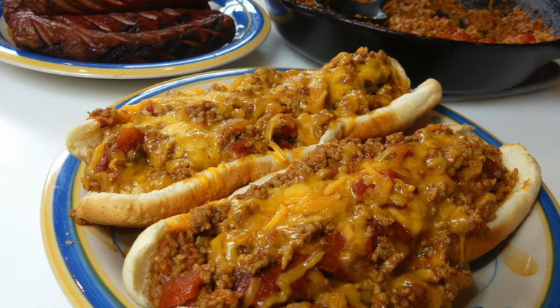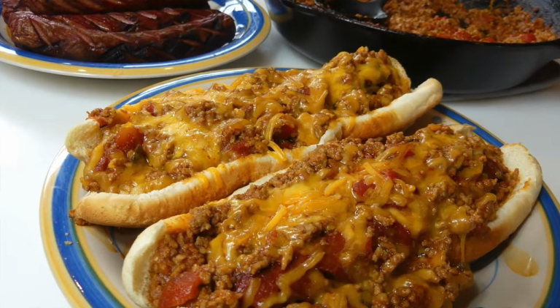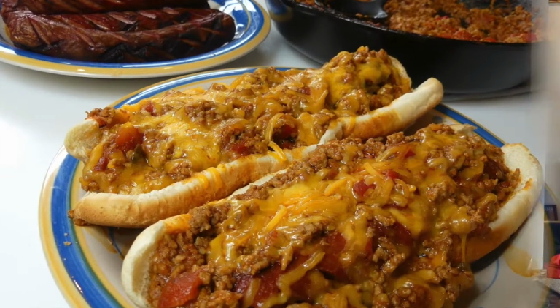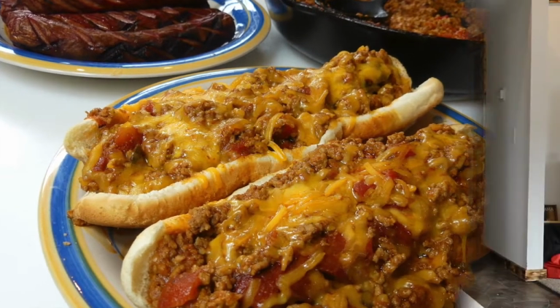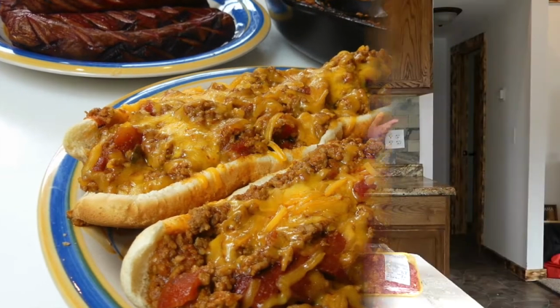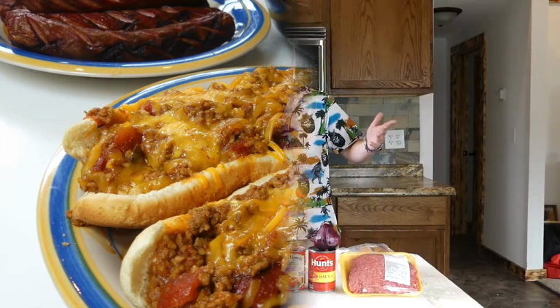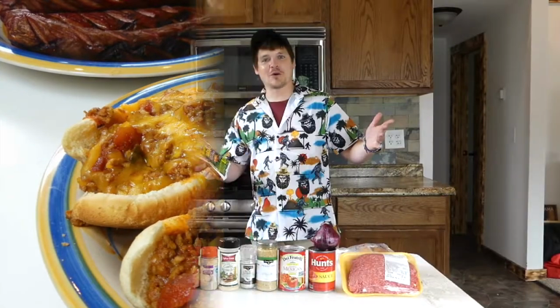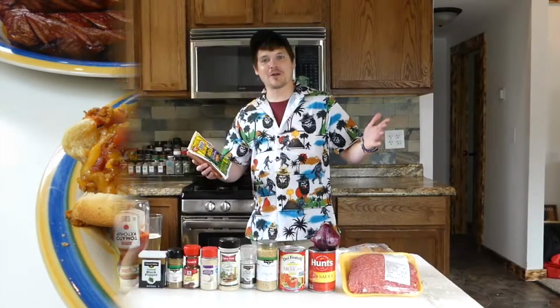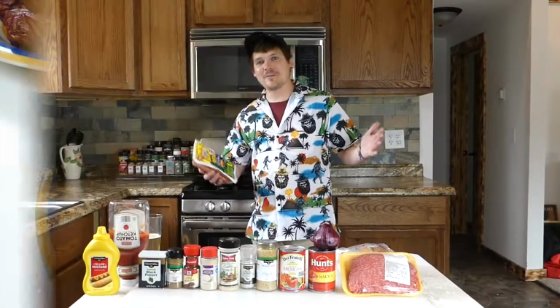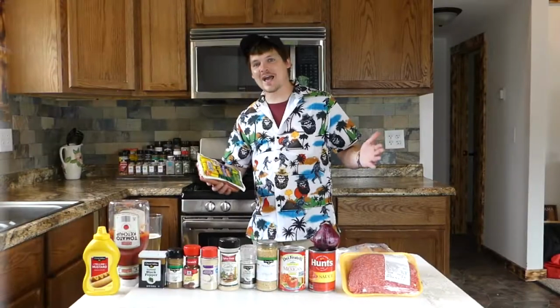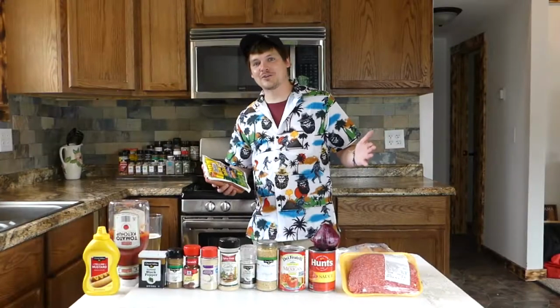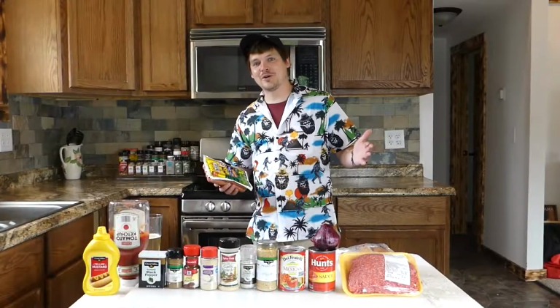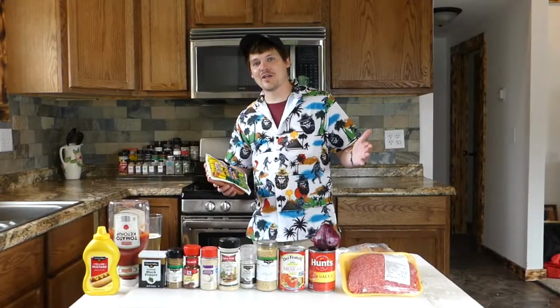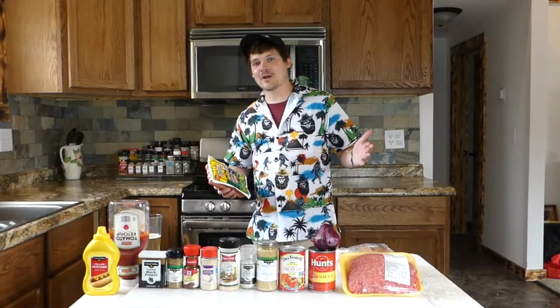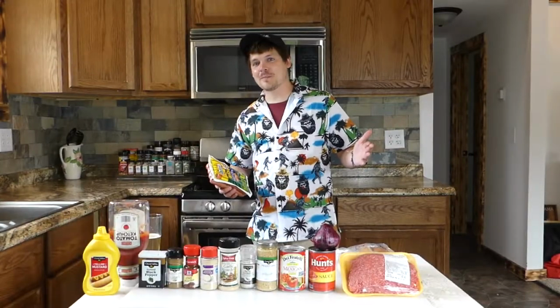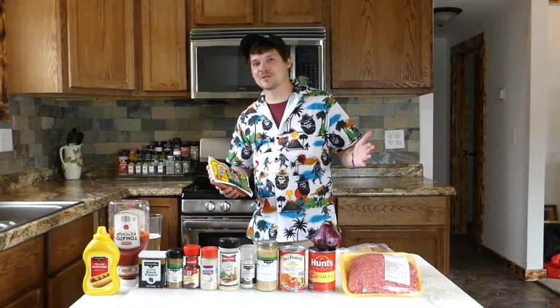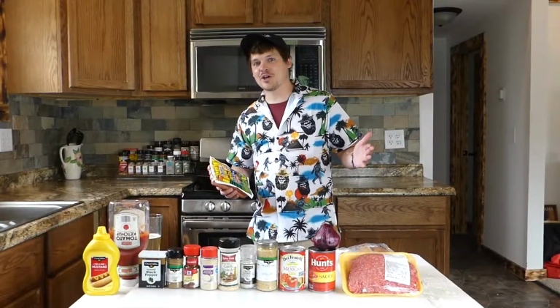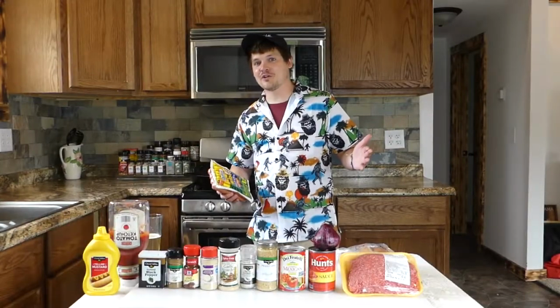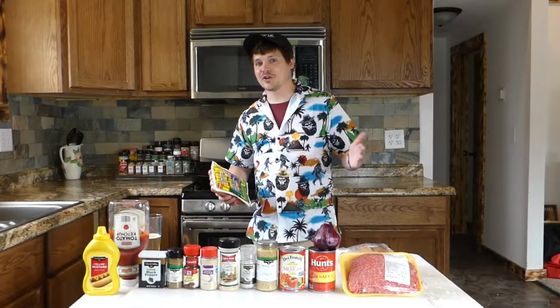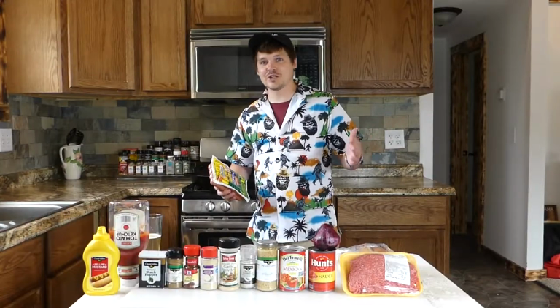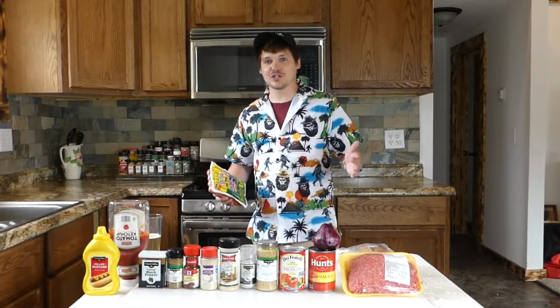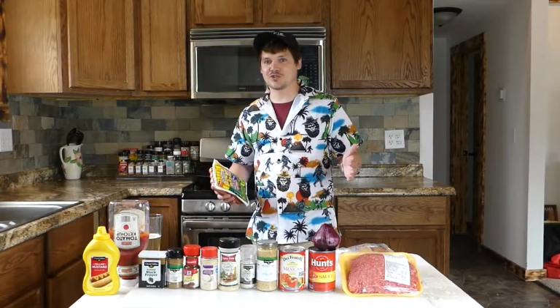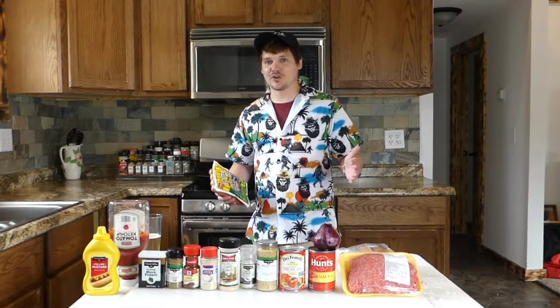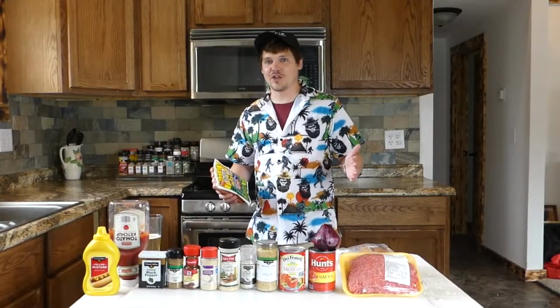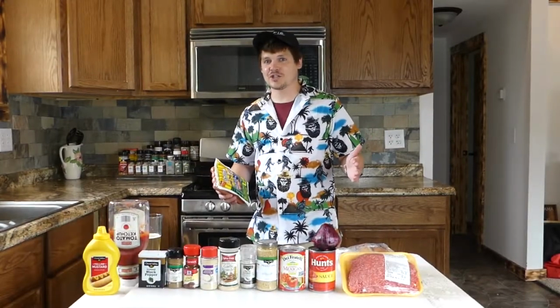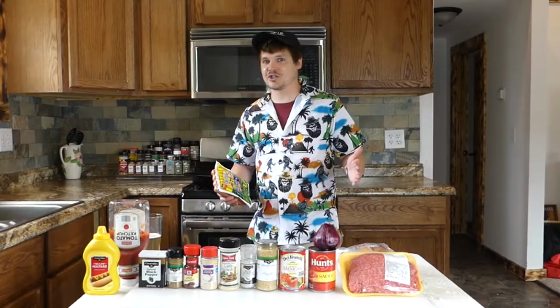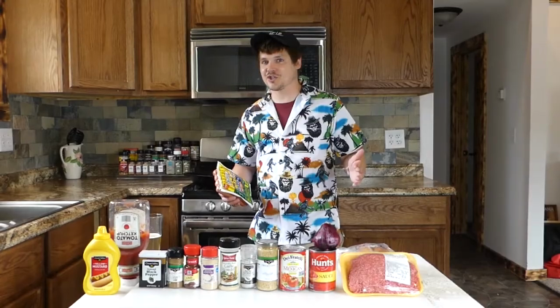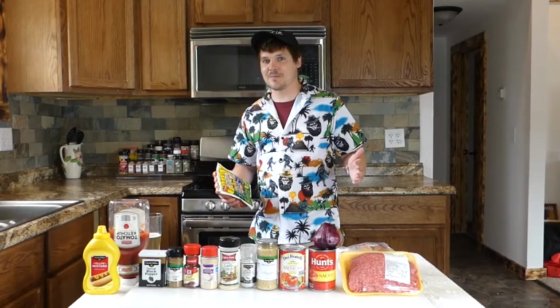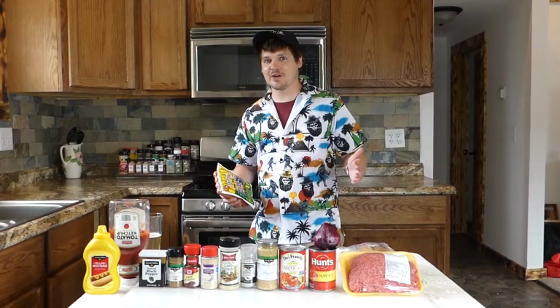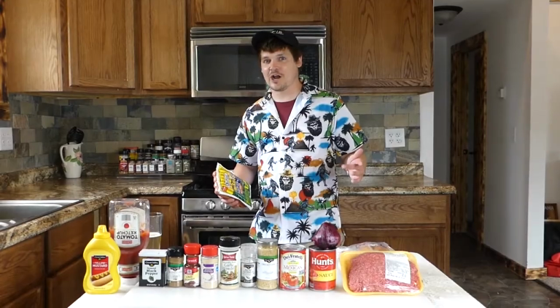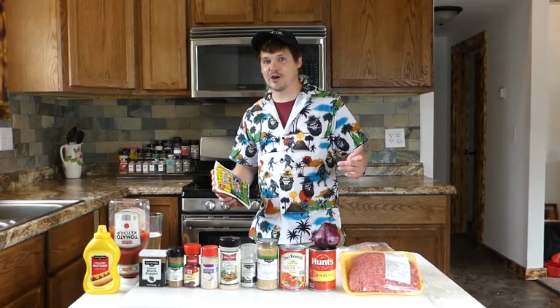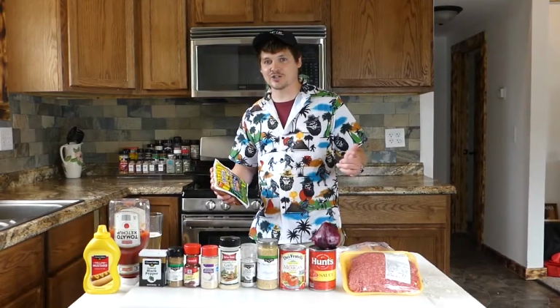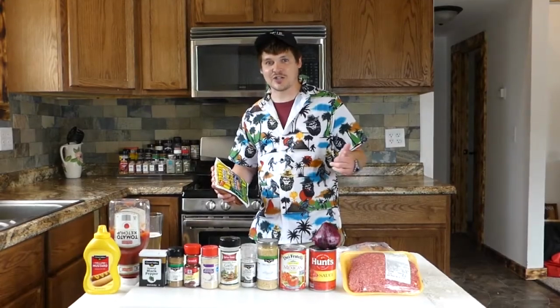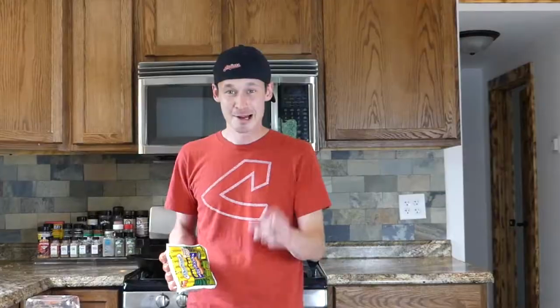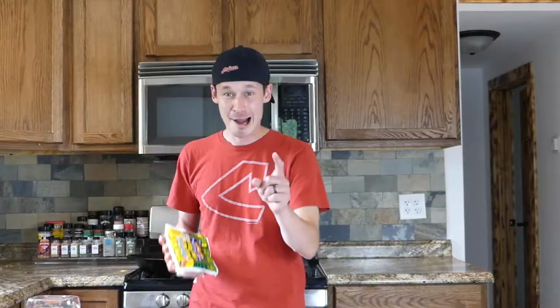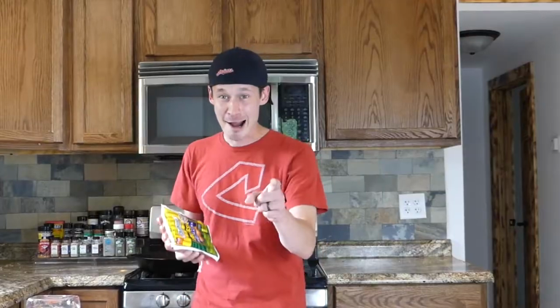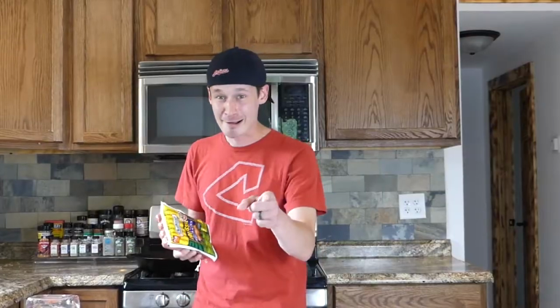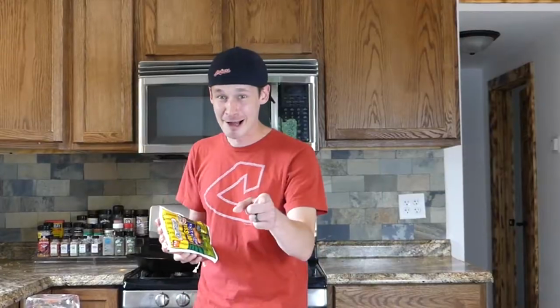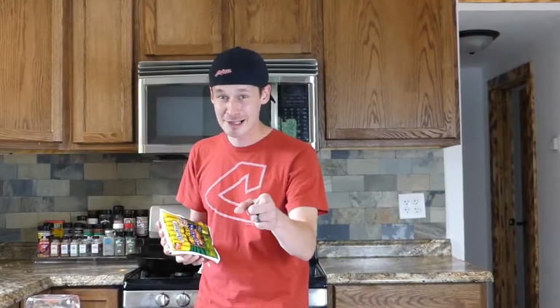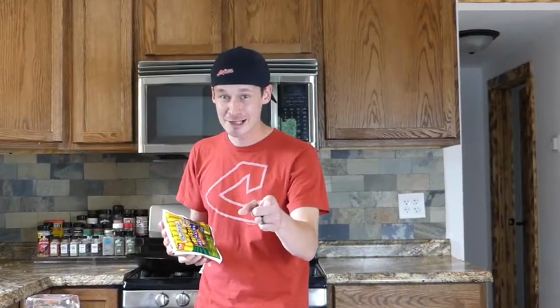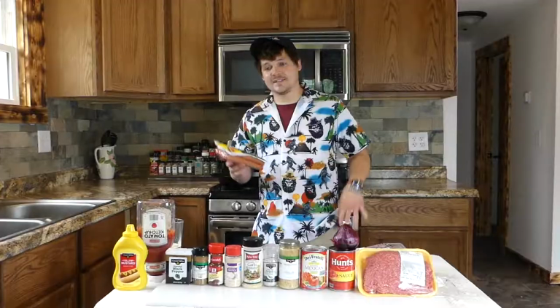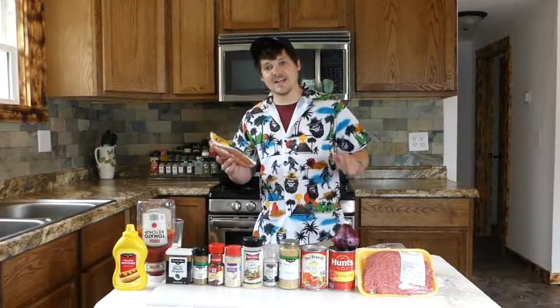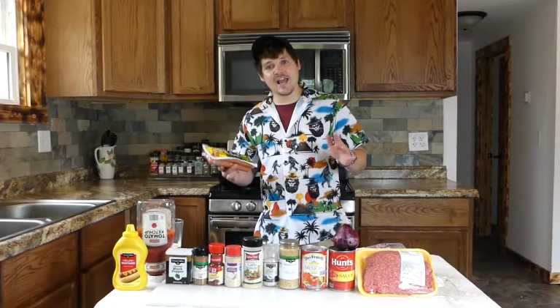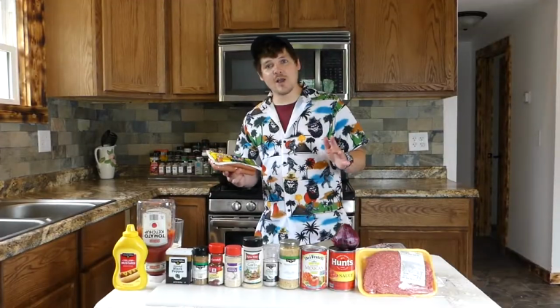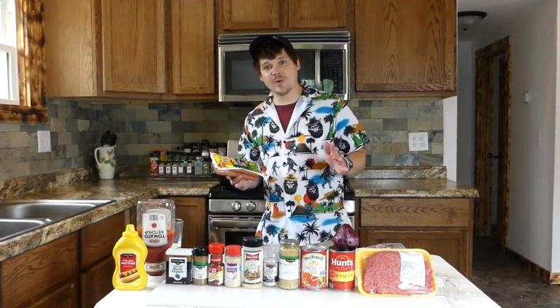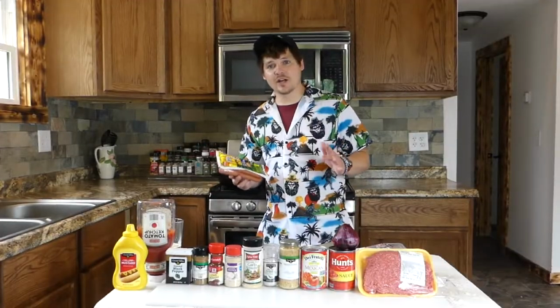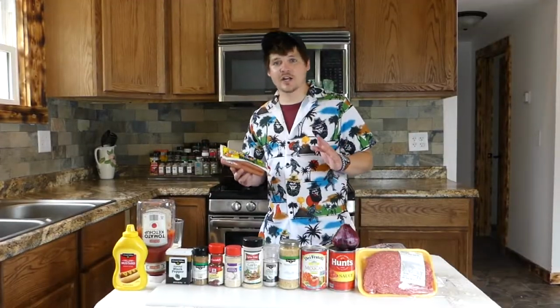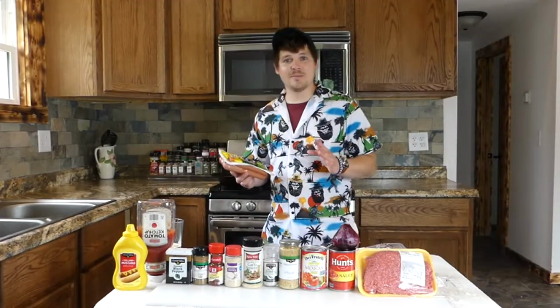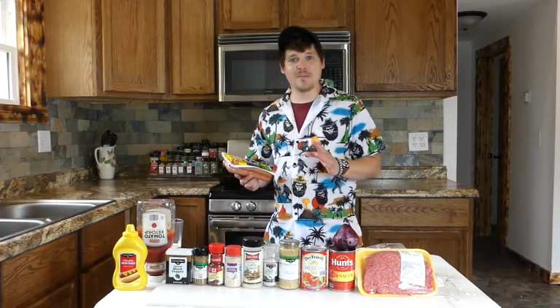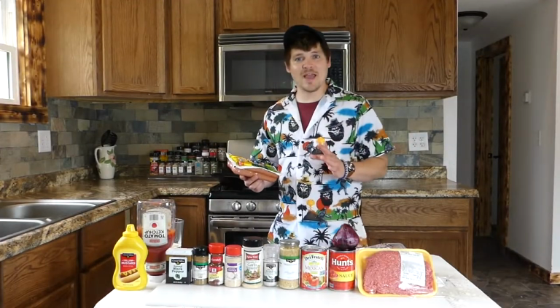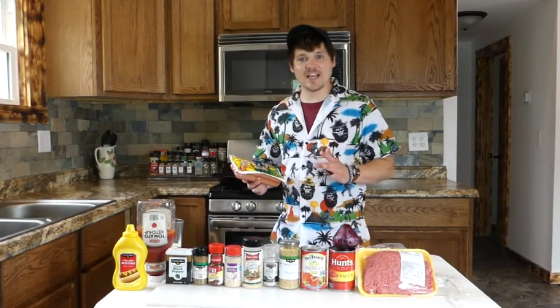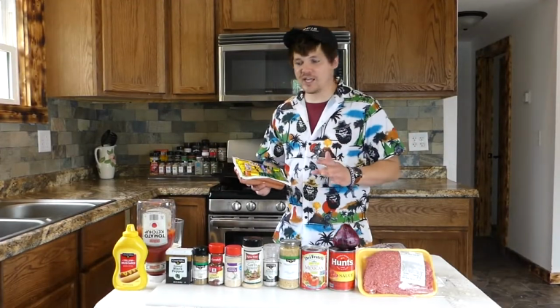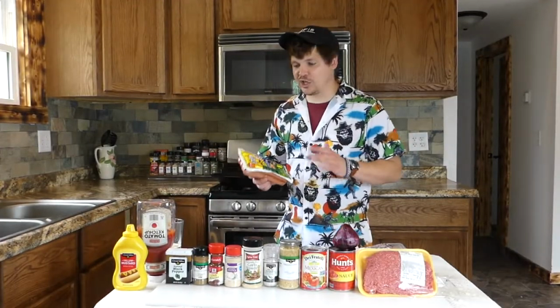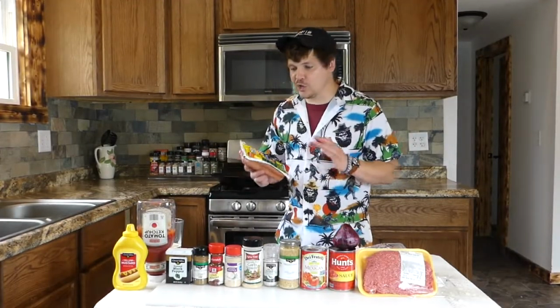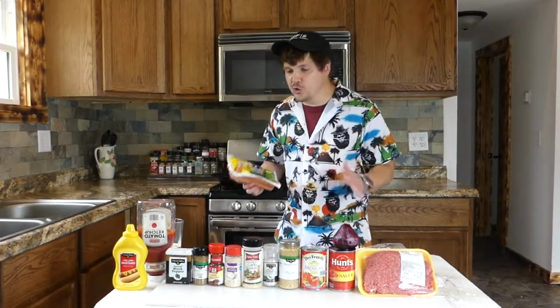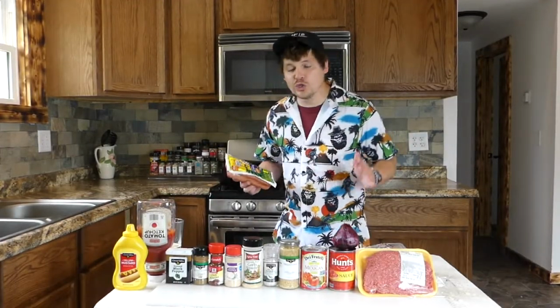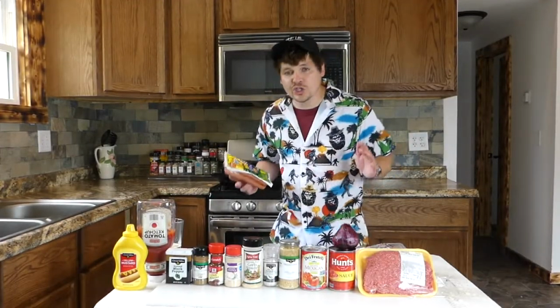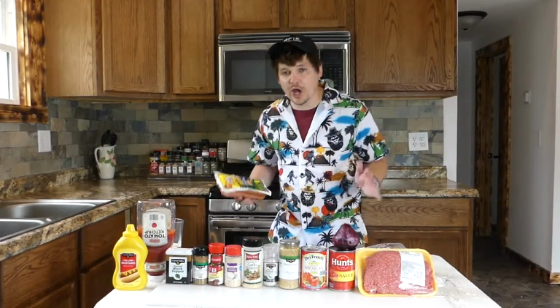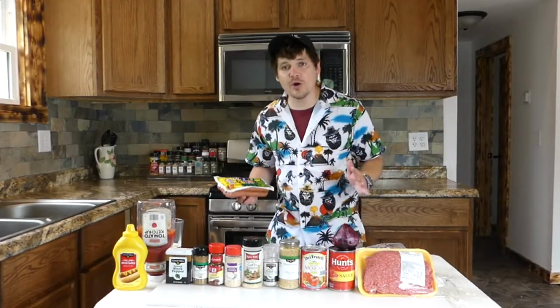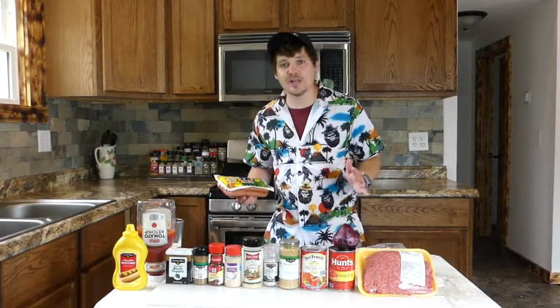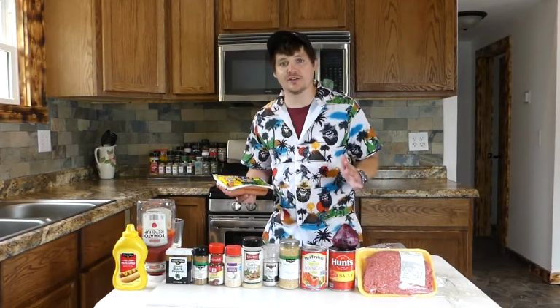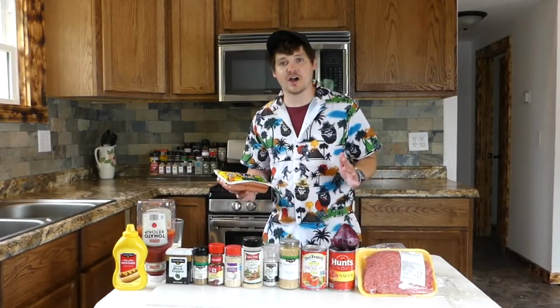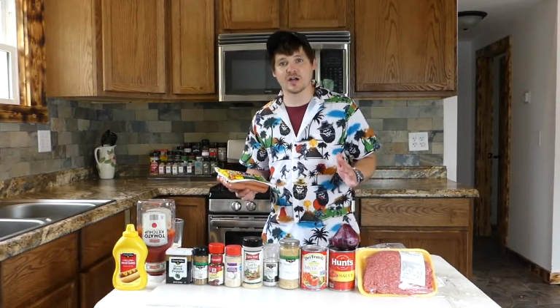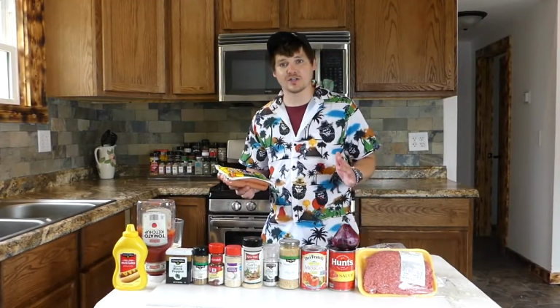Hey guys, welcome back to another episode of Bunches for Lunches. I'm your host, Kyle Unch, and today we are going to be making huge coney dogs.